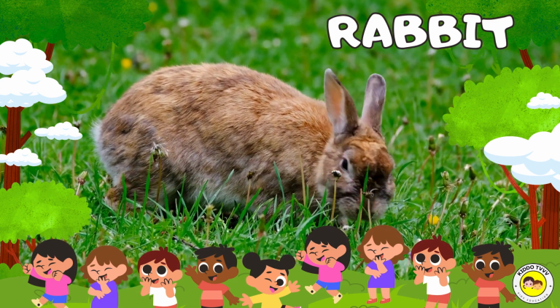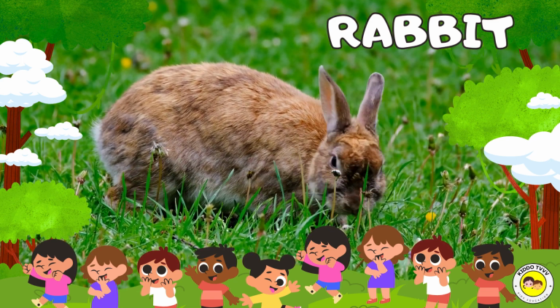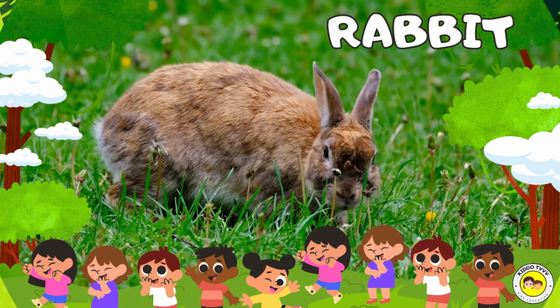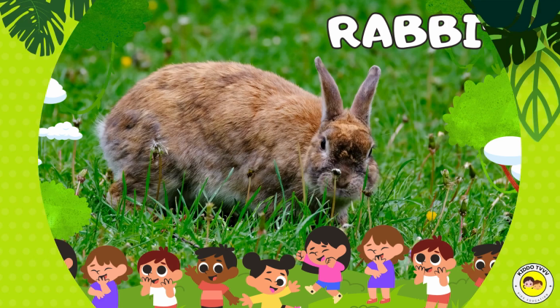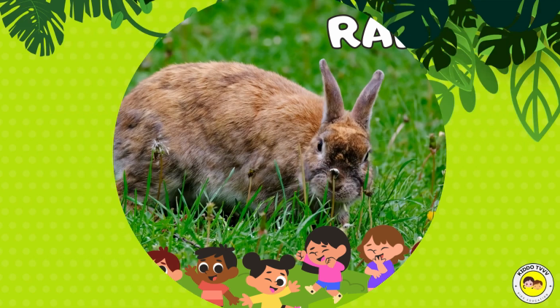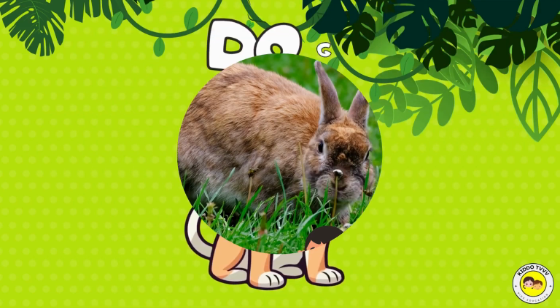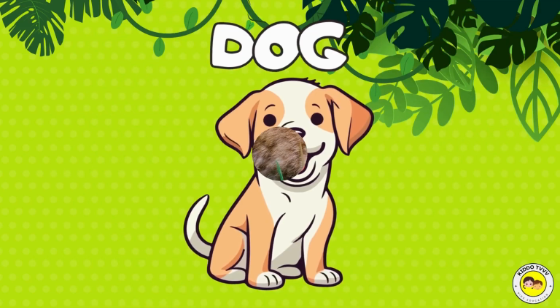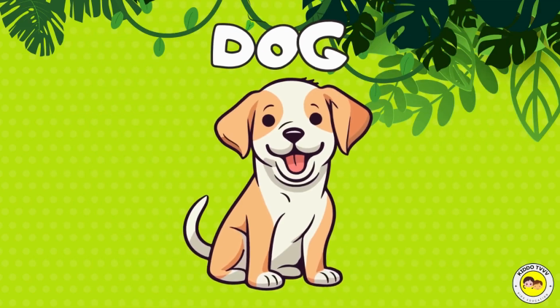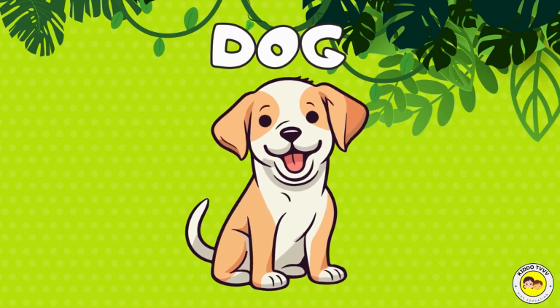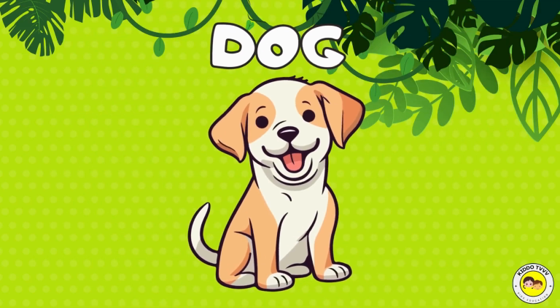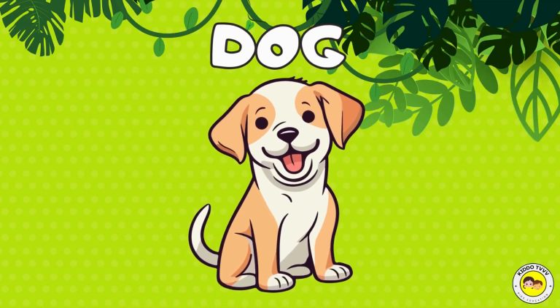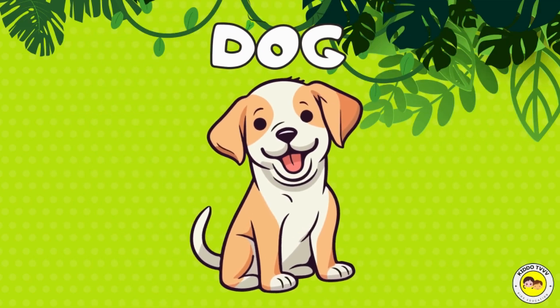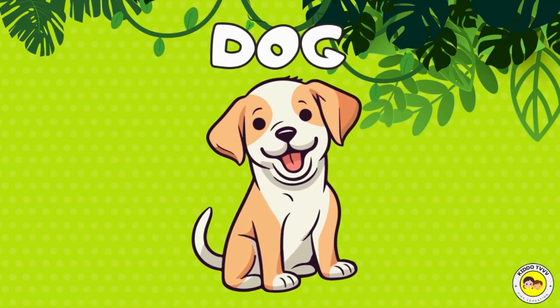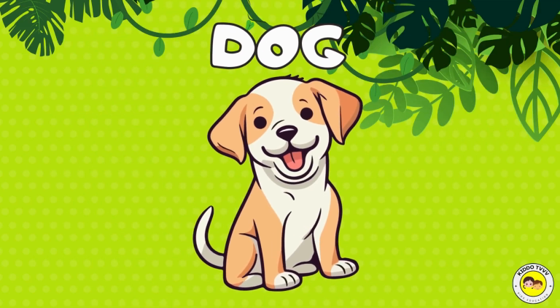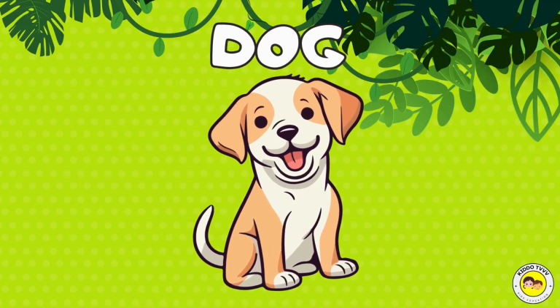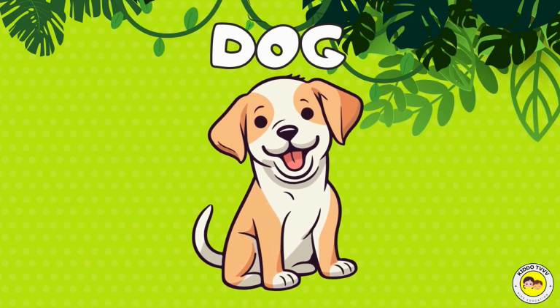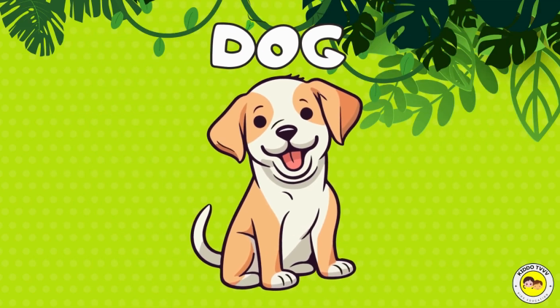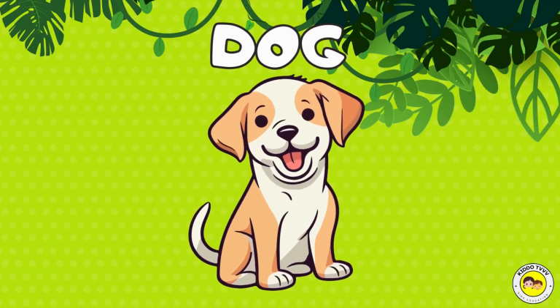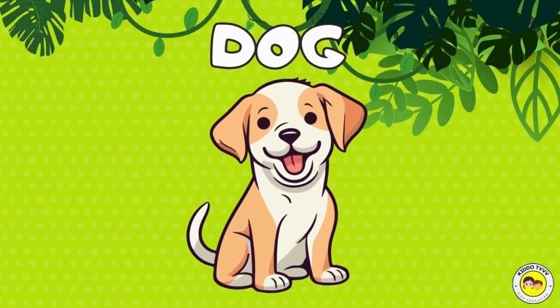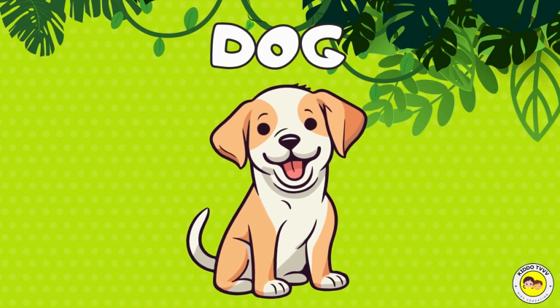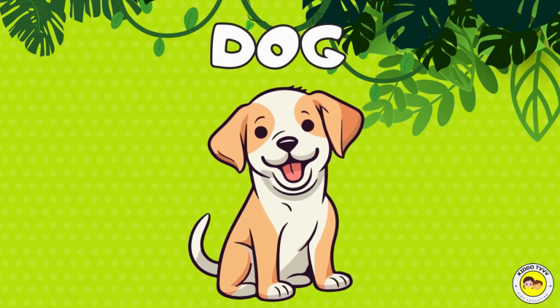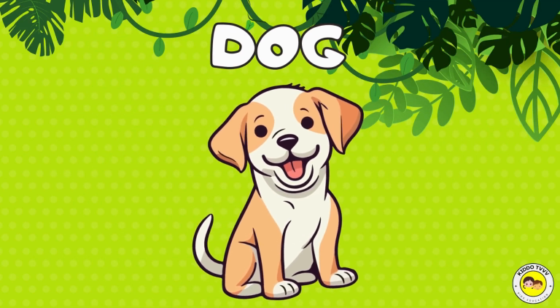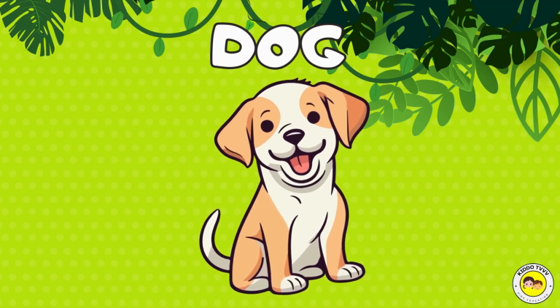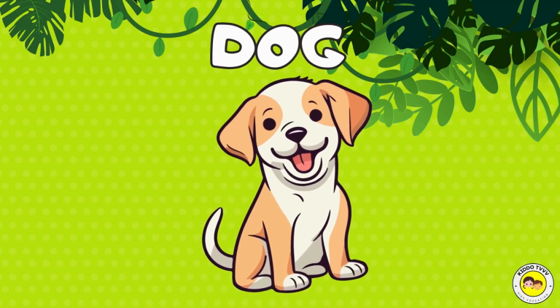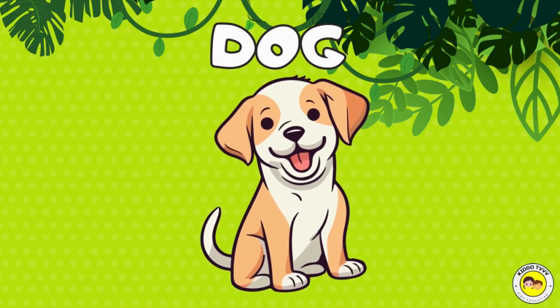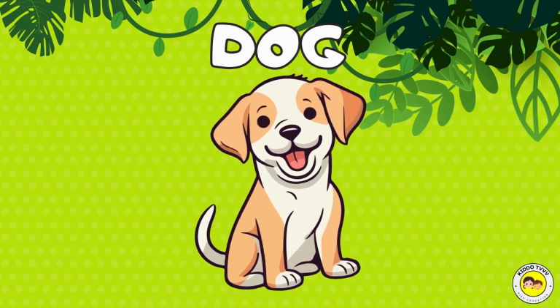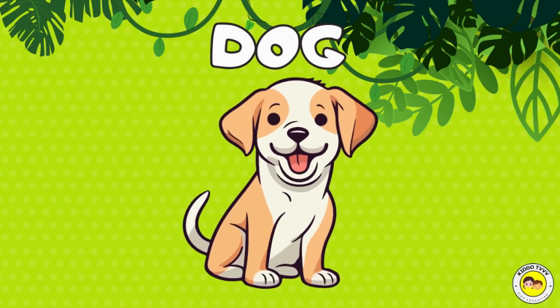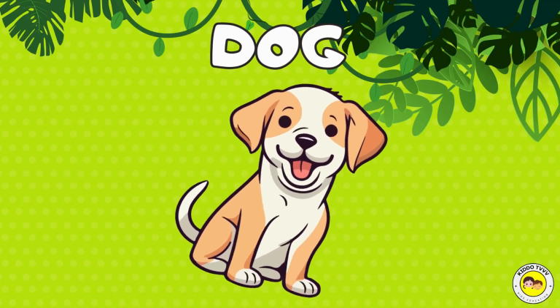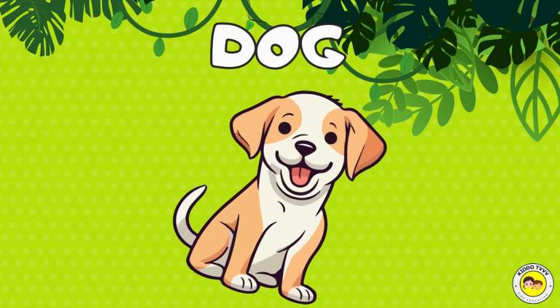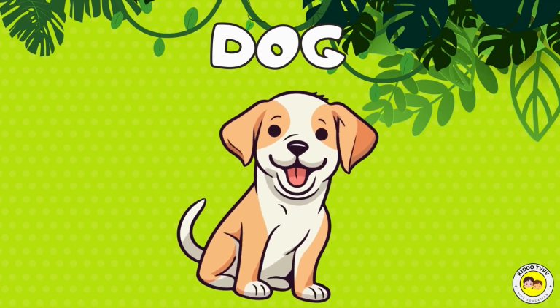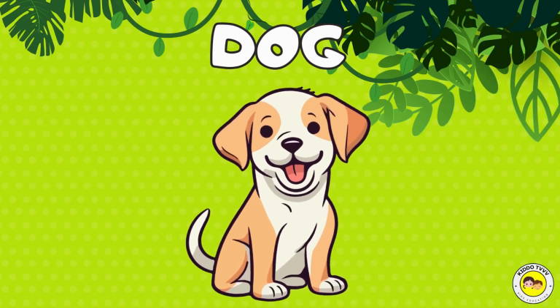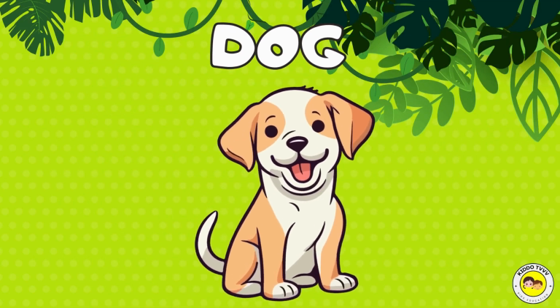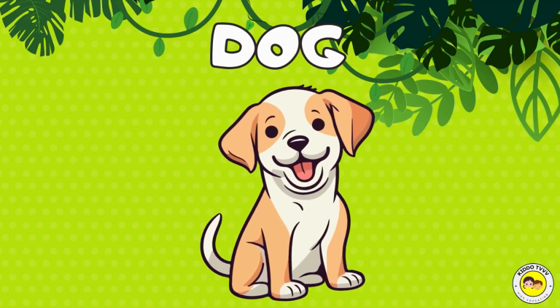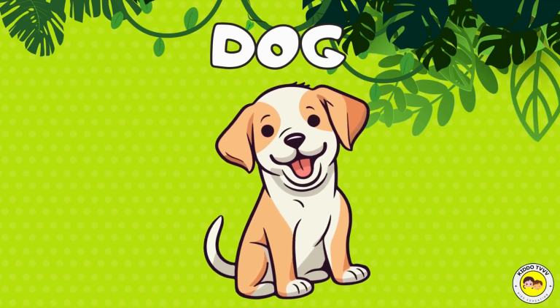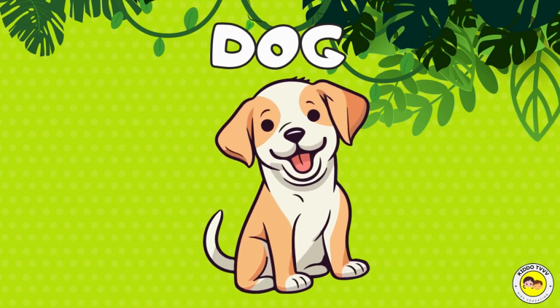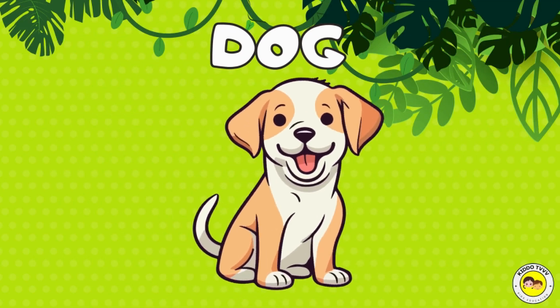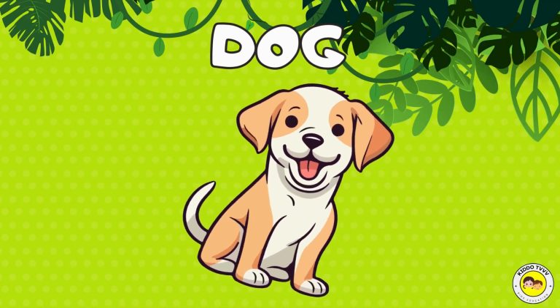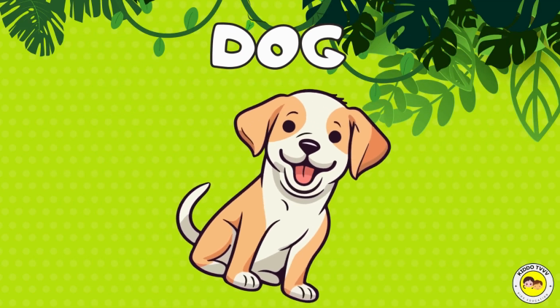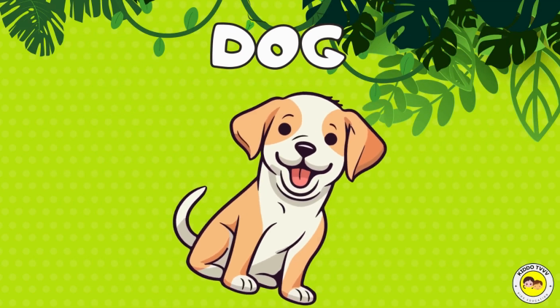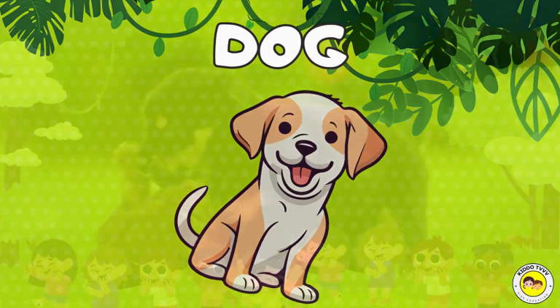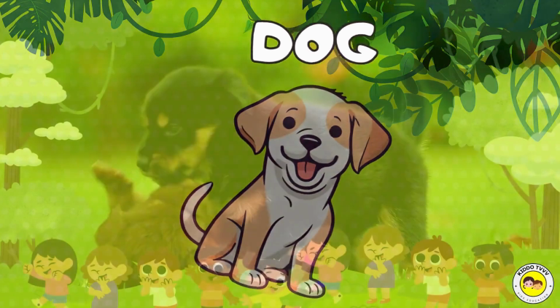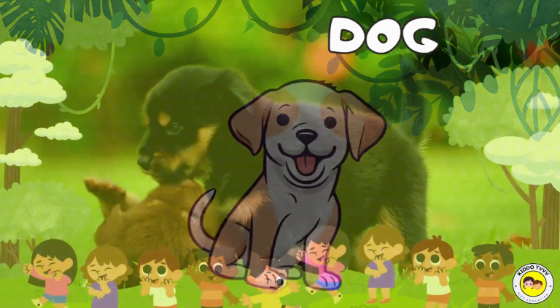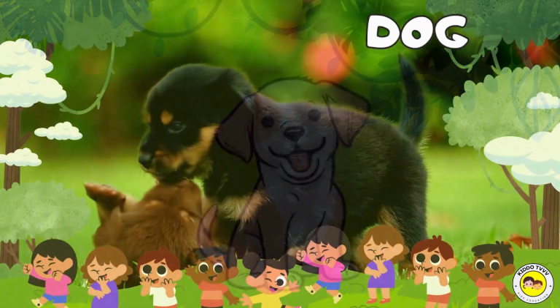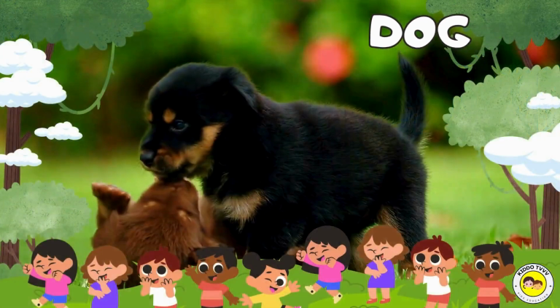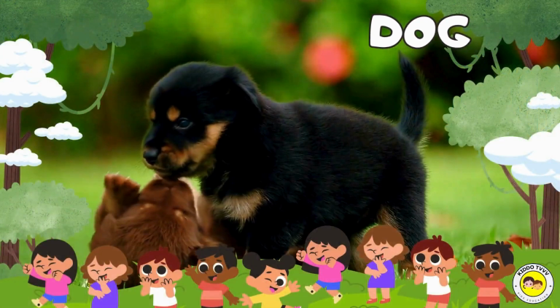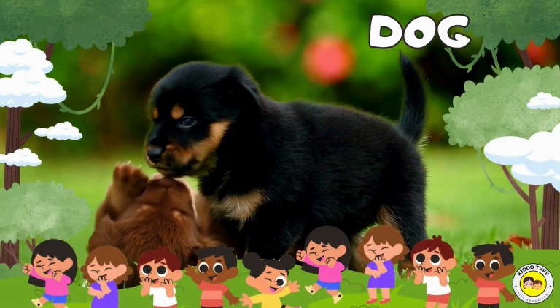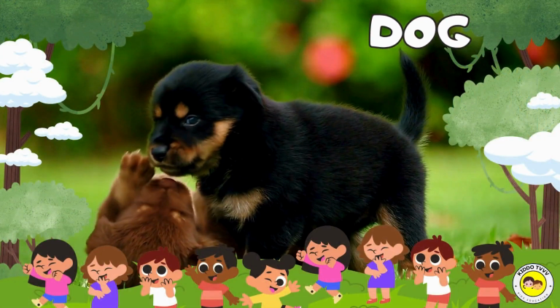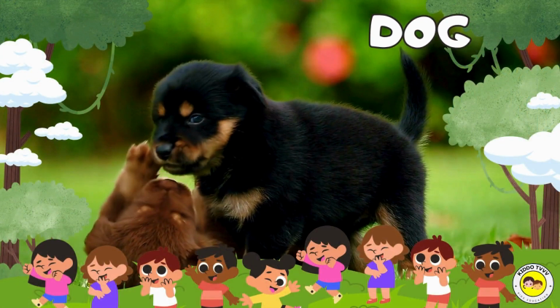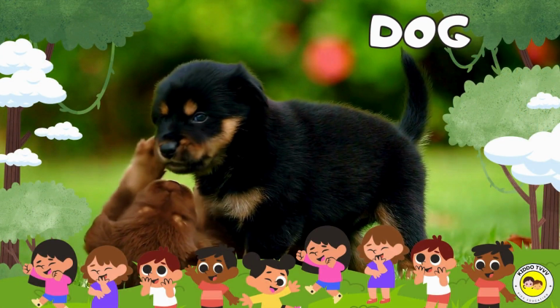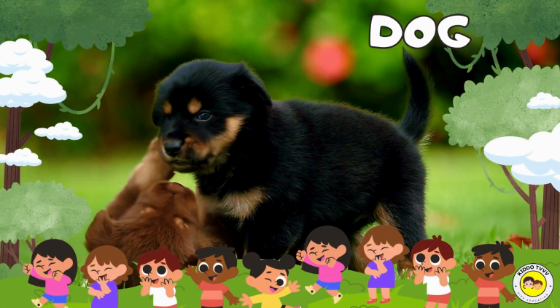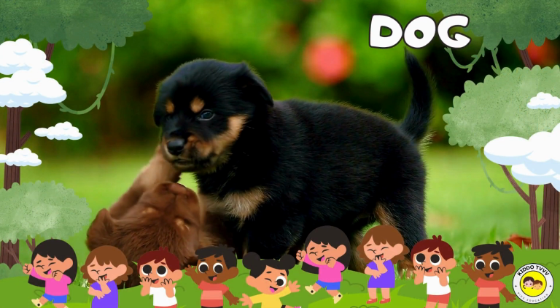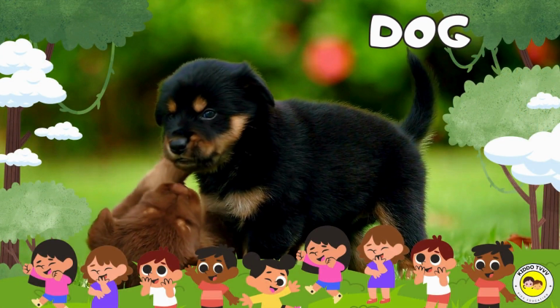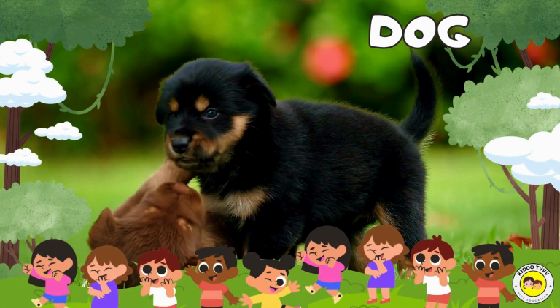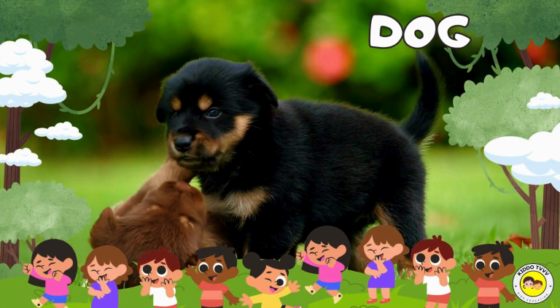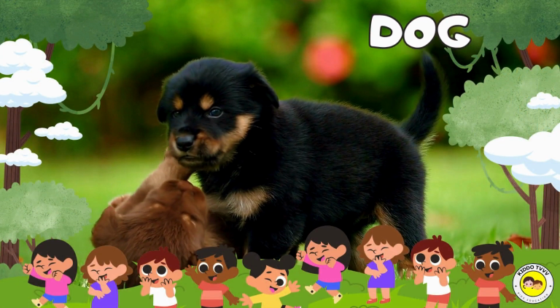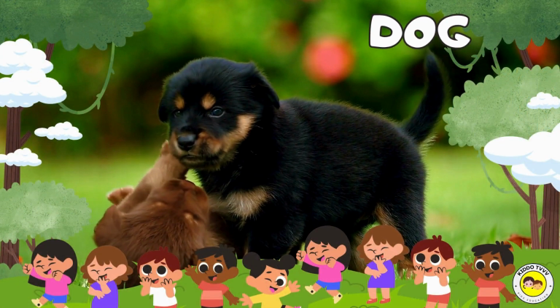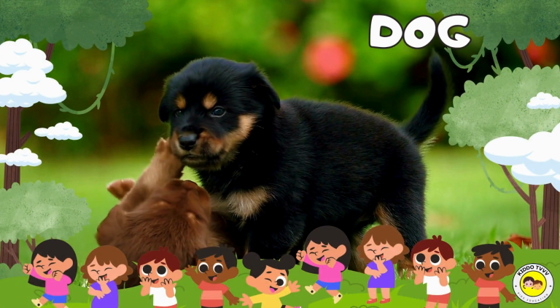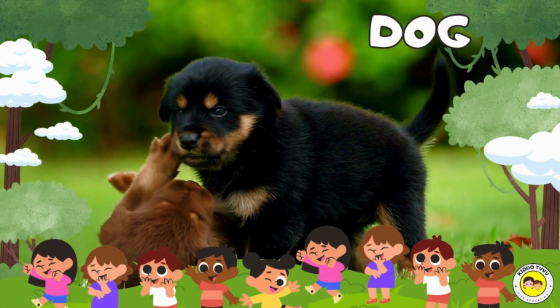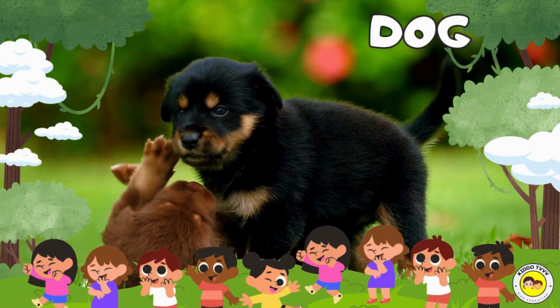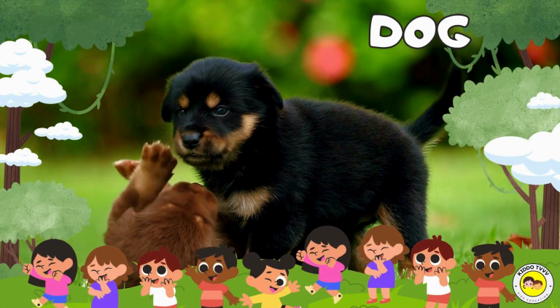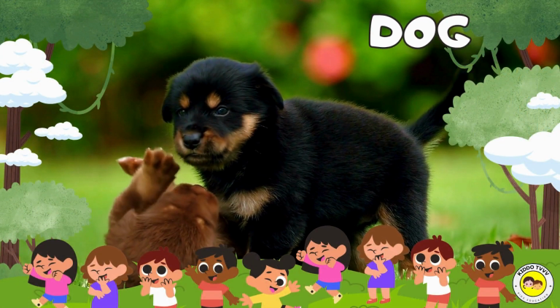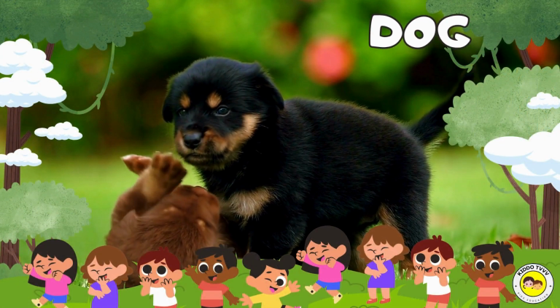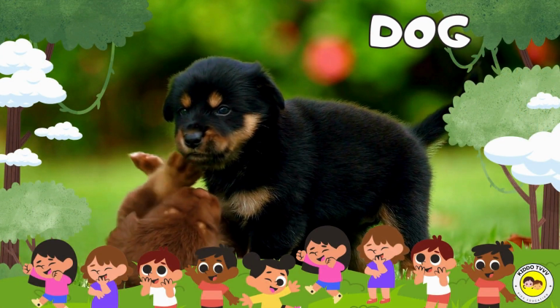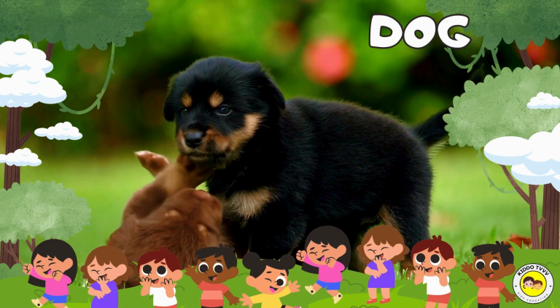Hey, I'm a dog! Dog! Hey, I'm a dog! Dog!